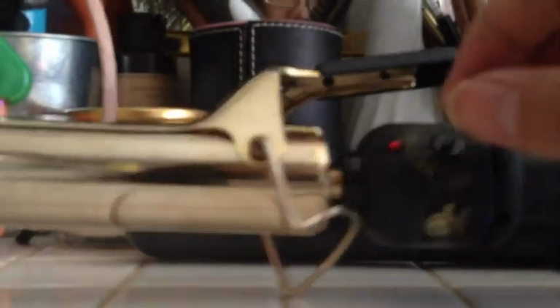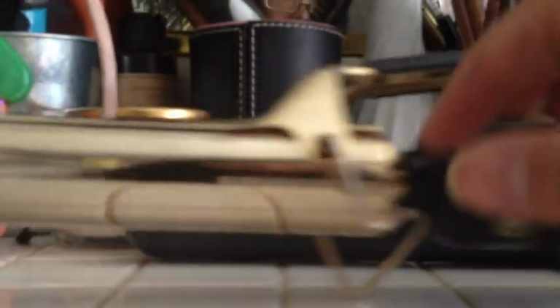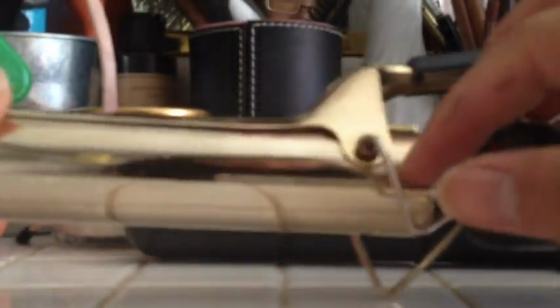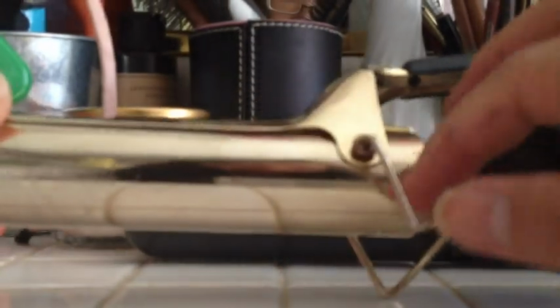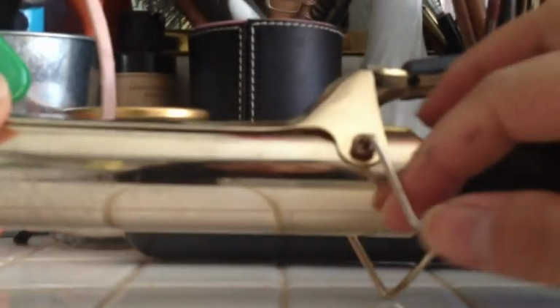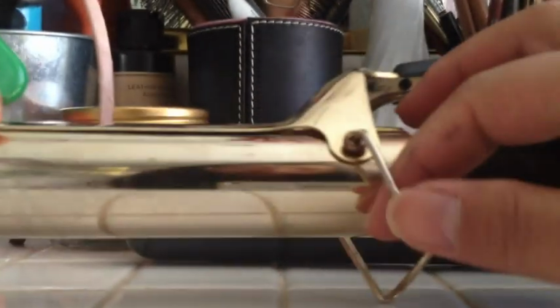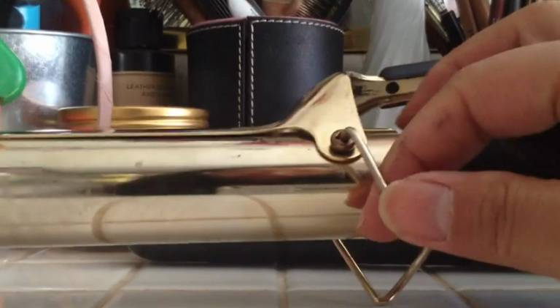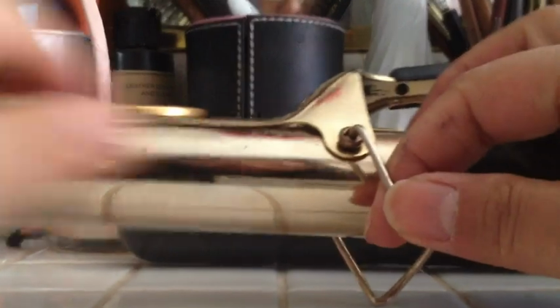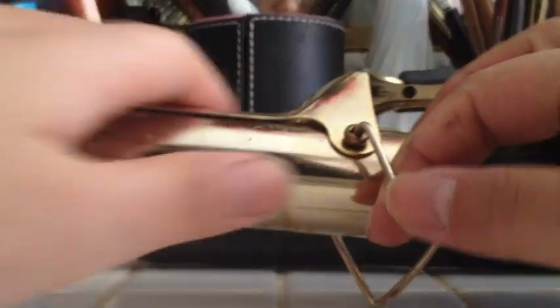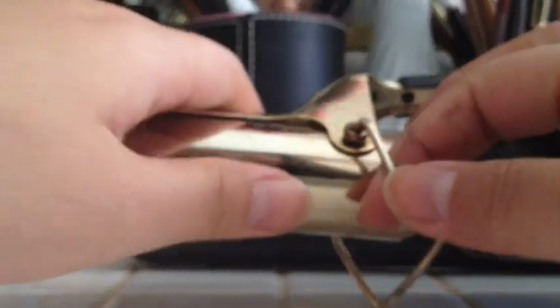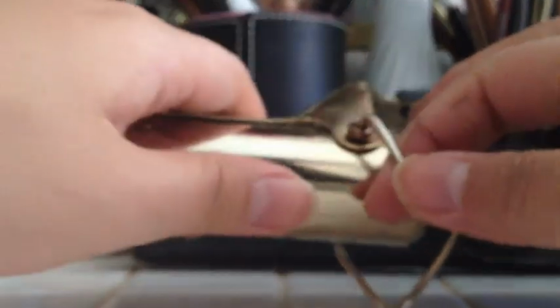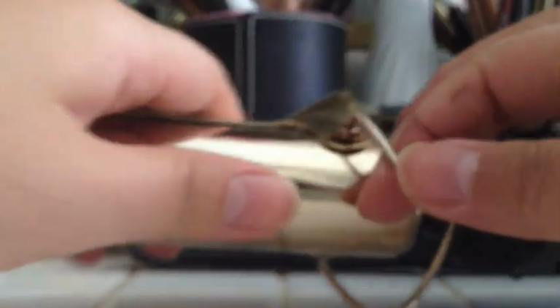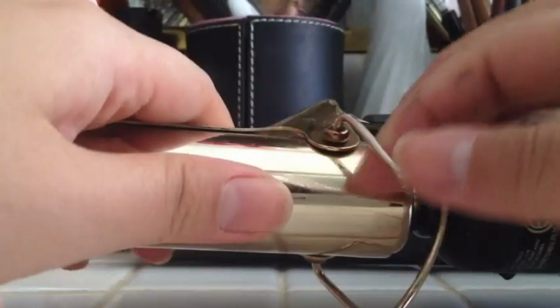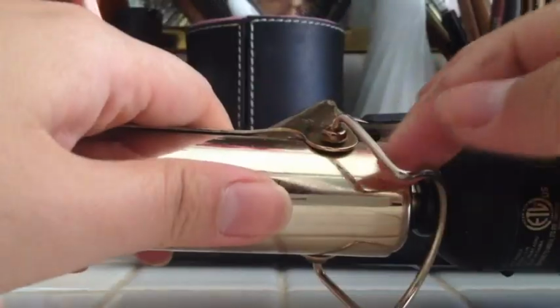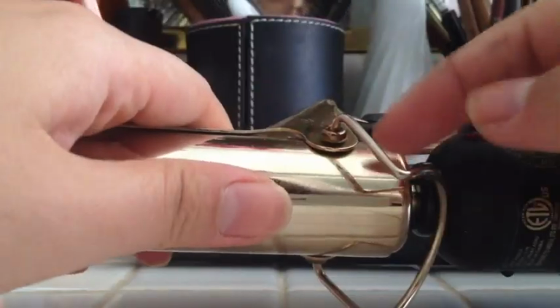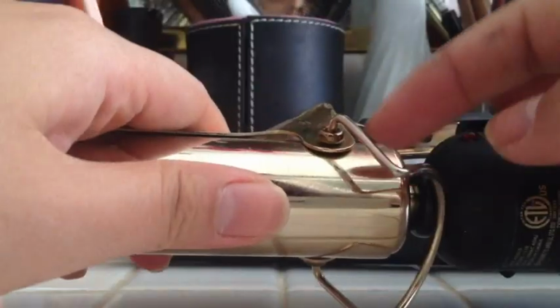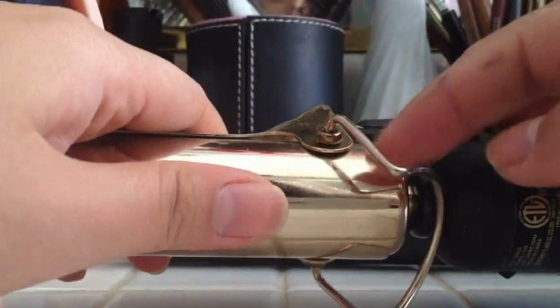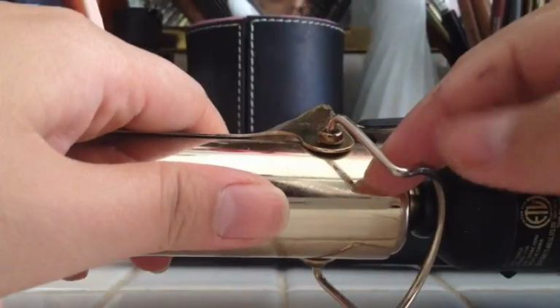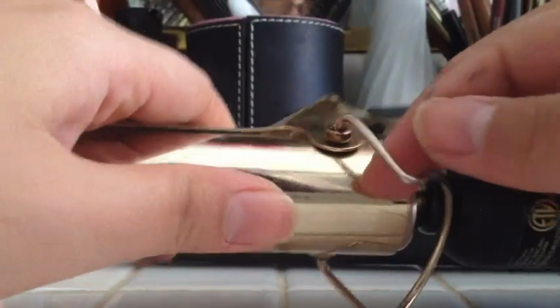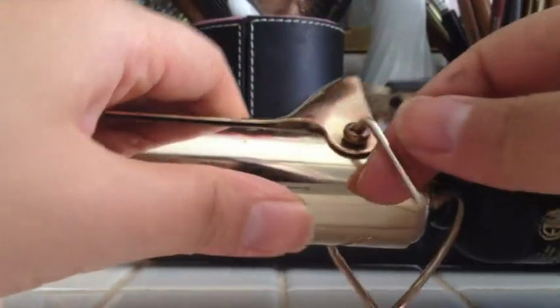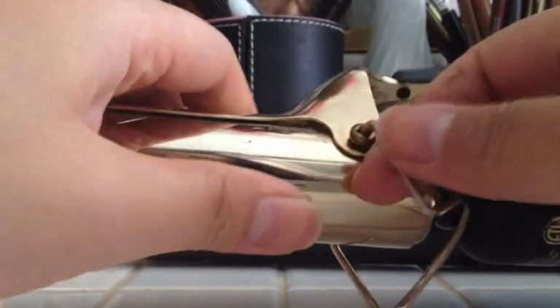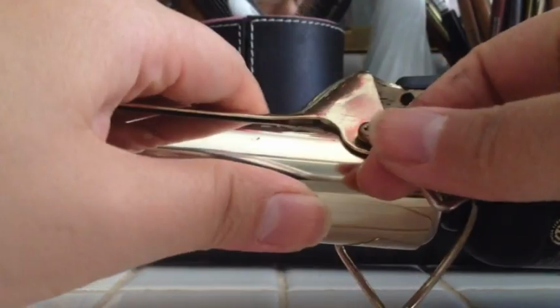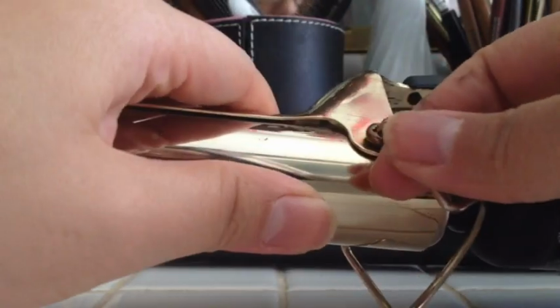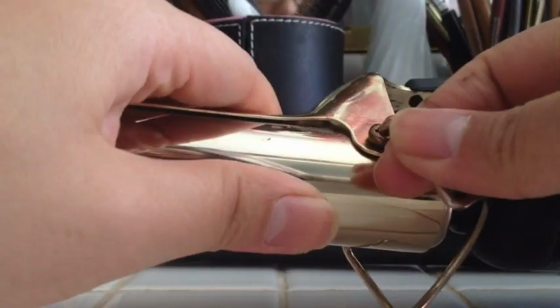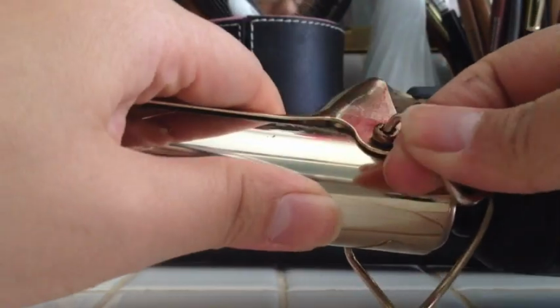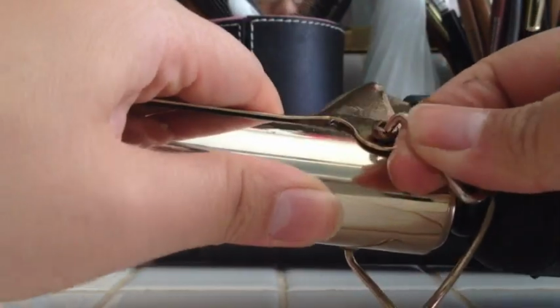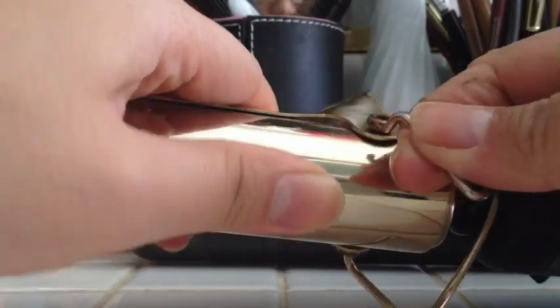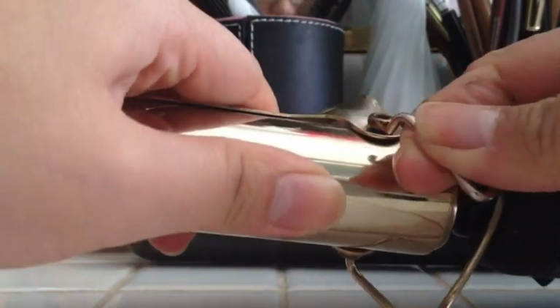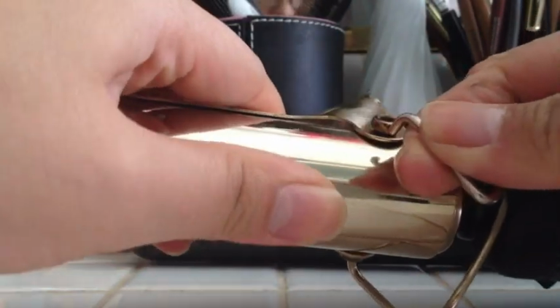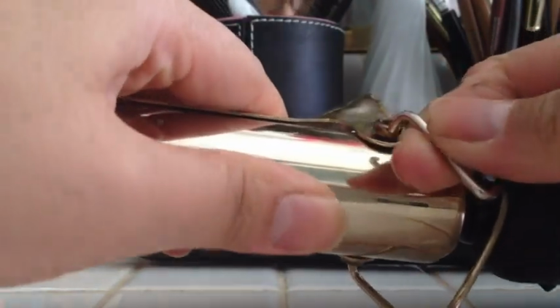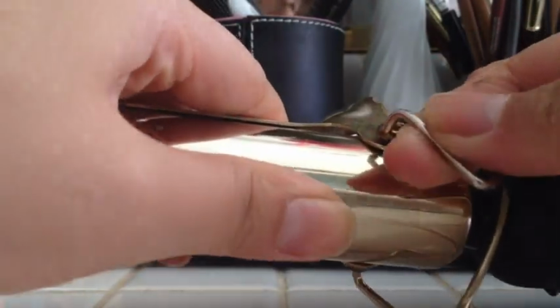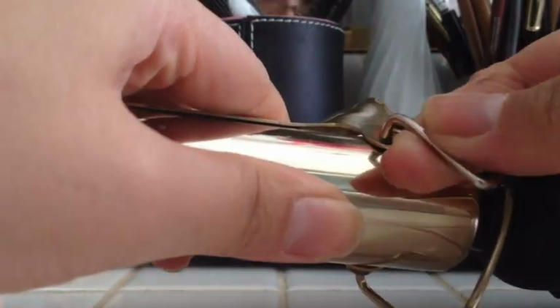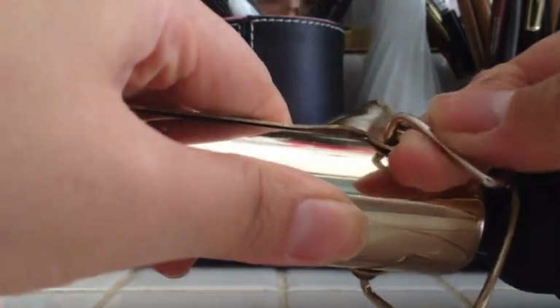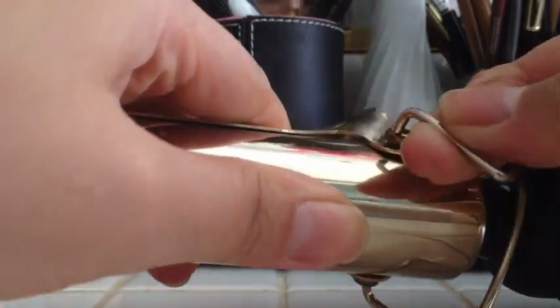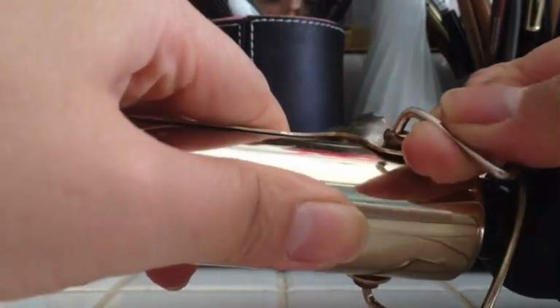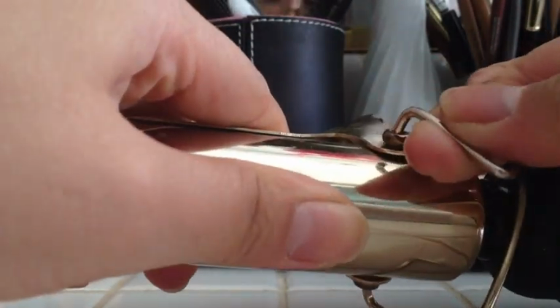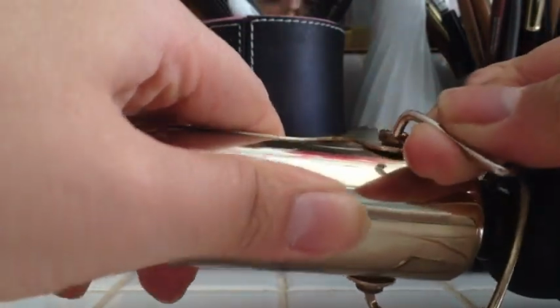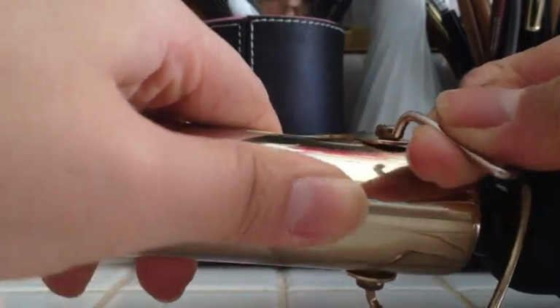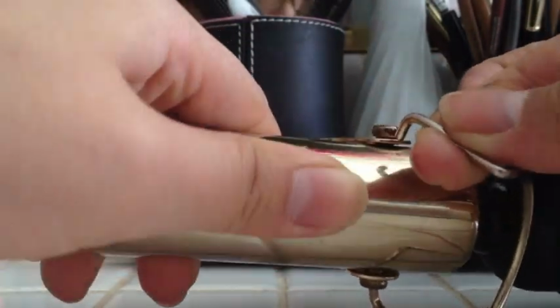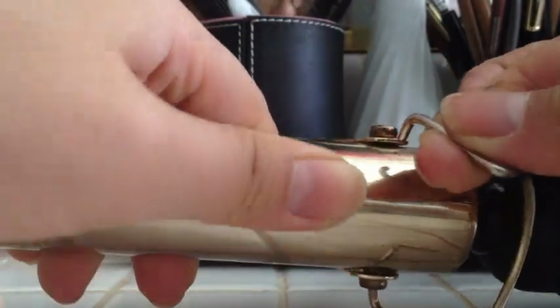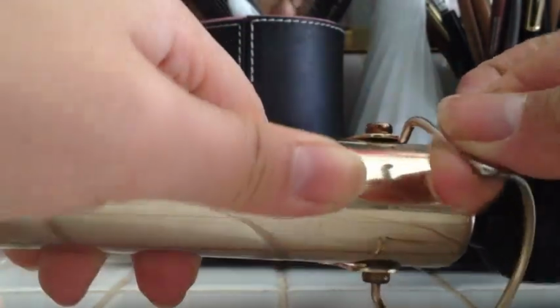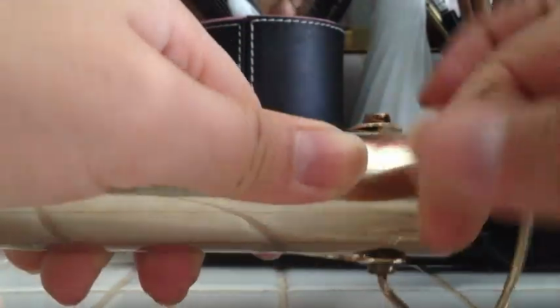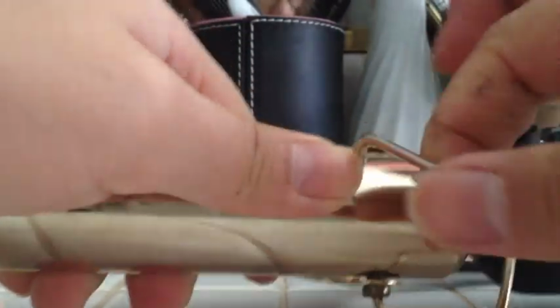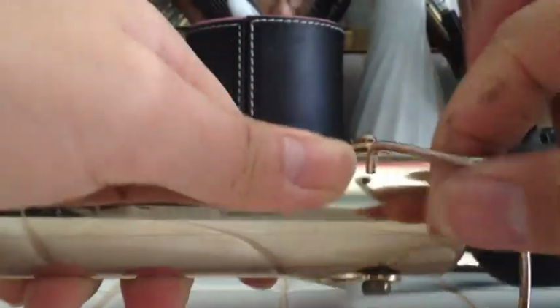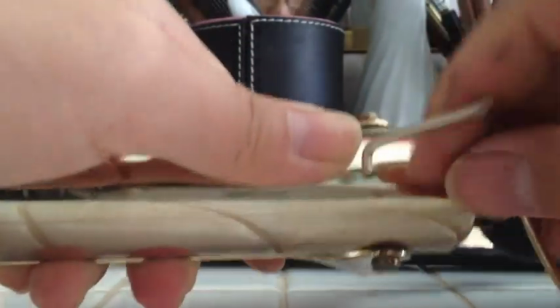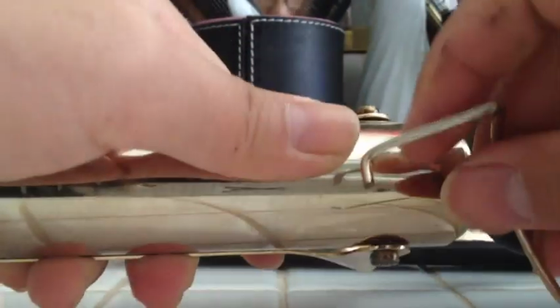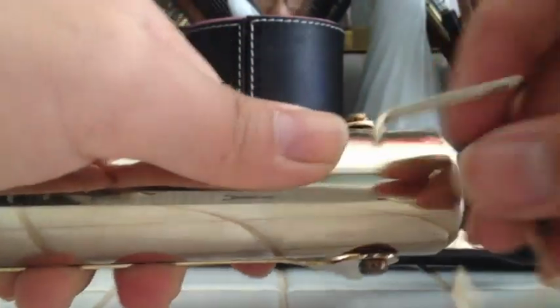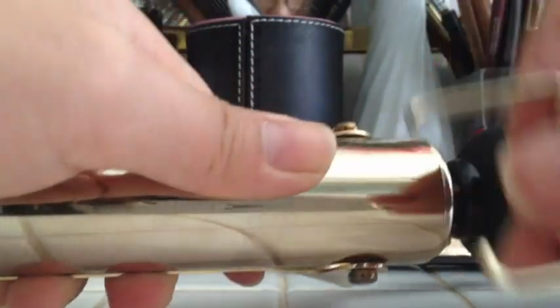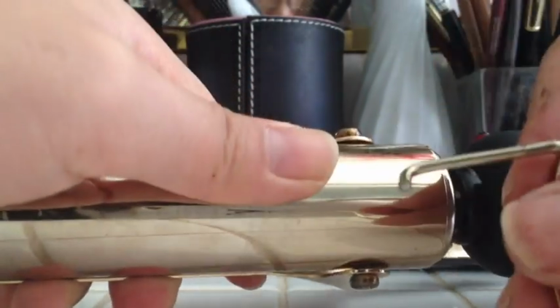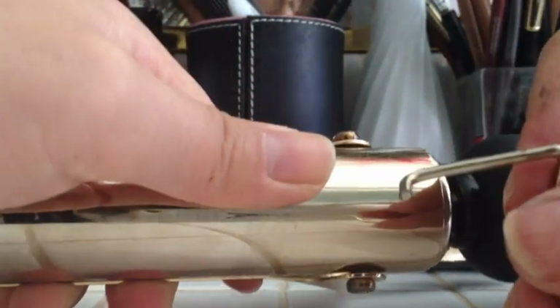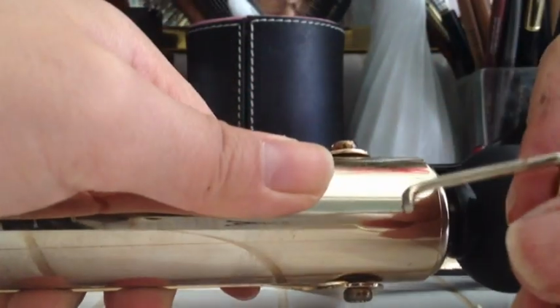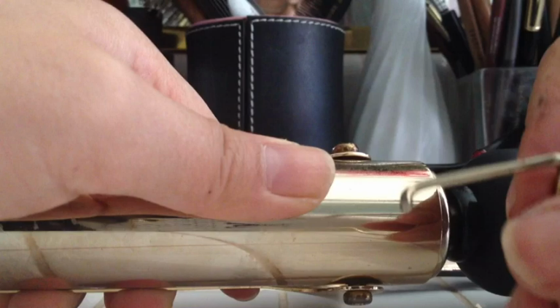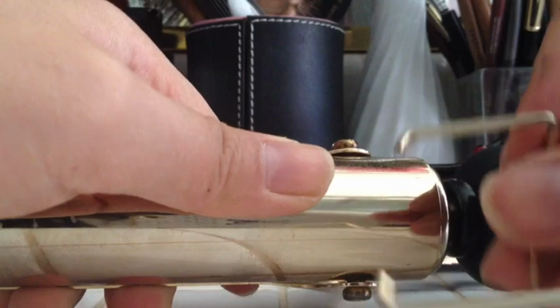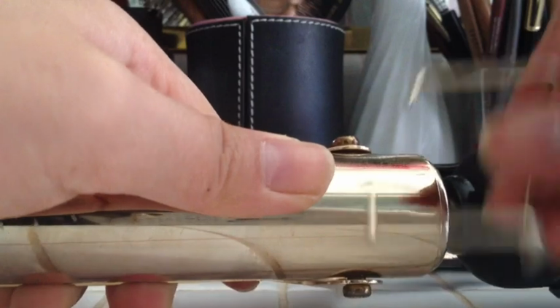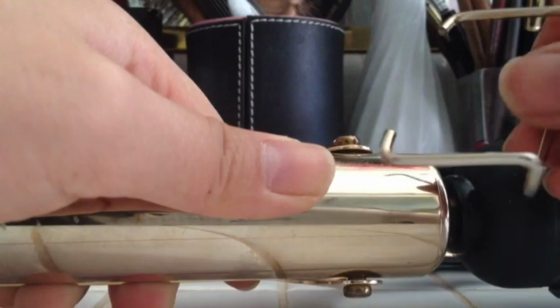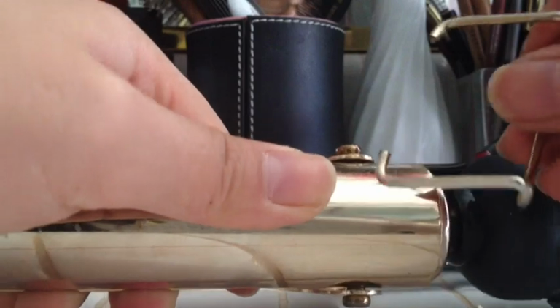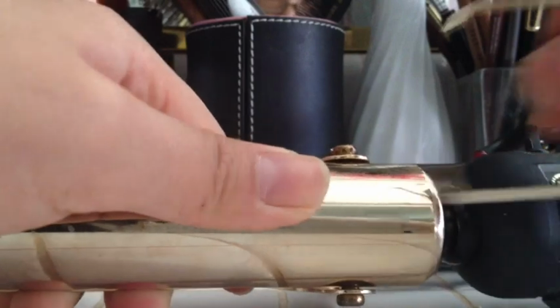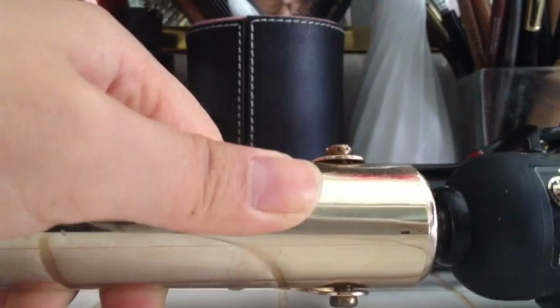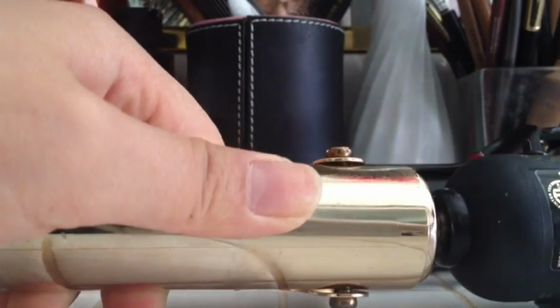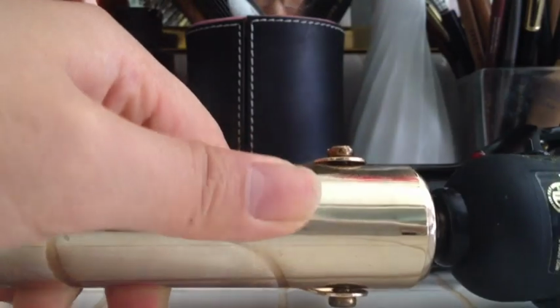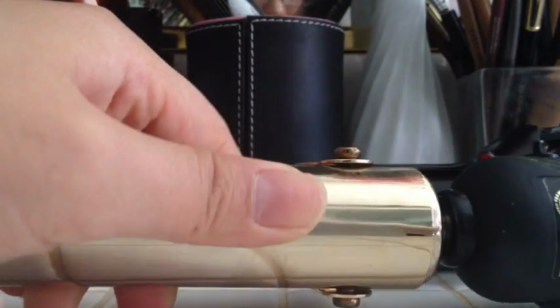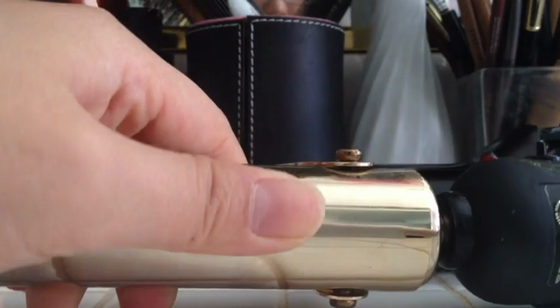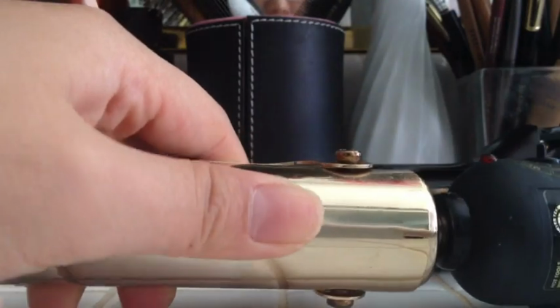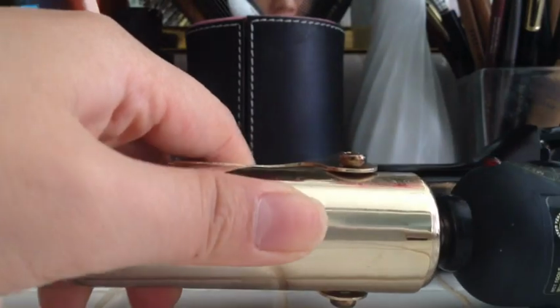So for the very first step, it's just to take the stand off, which is you just pull it up like this and it comes right off. We'll put that aside.